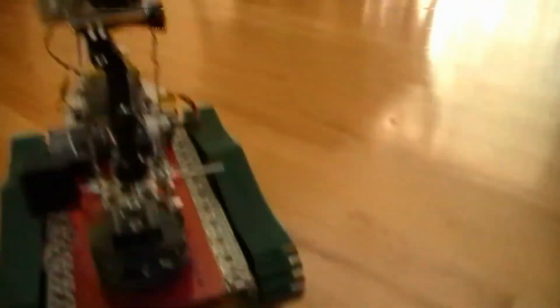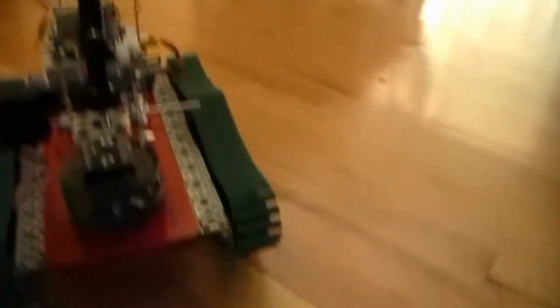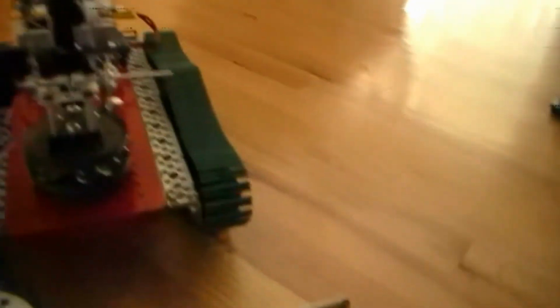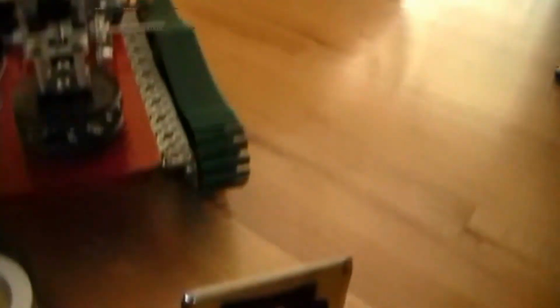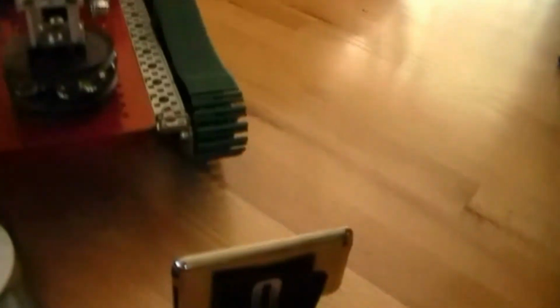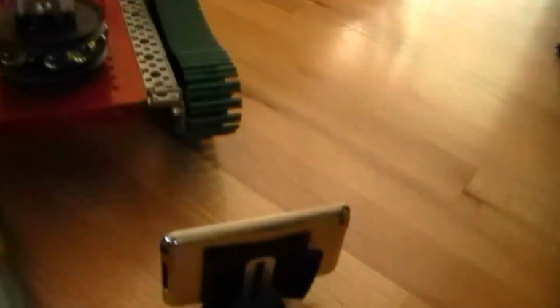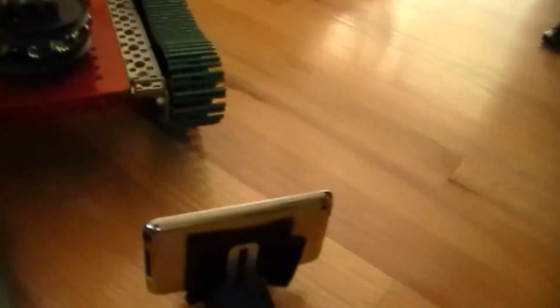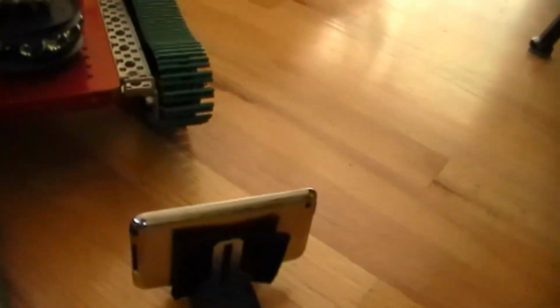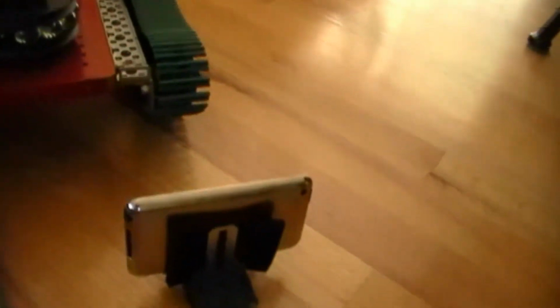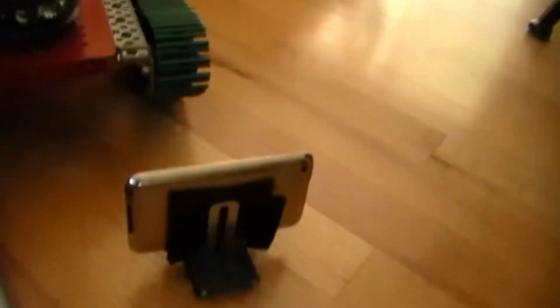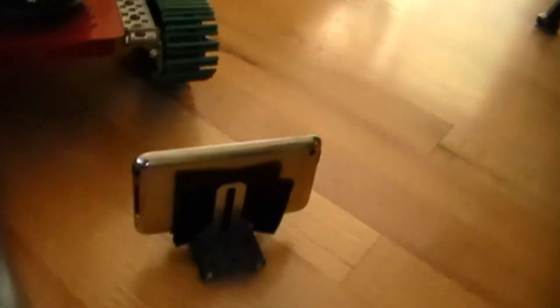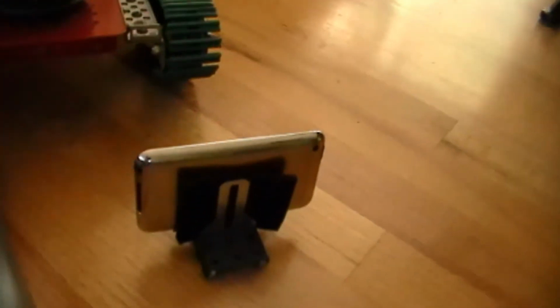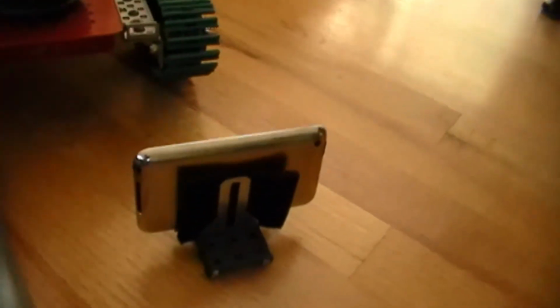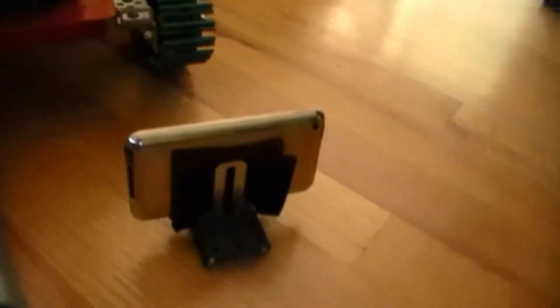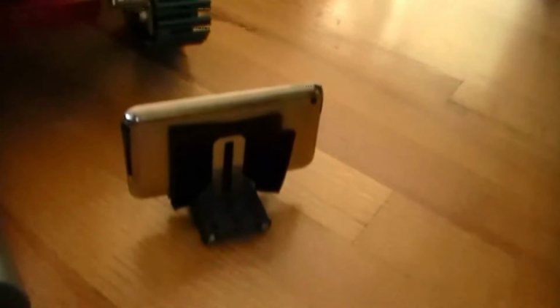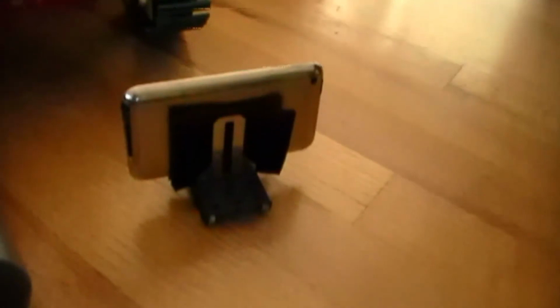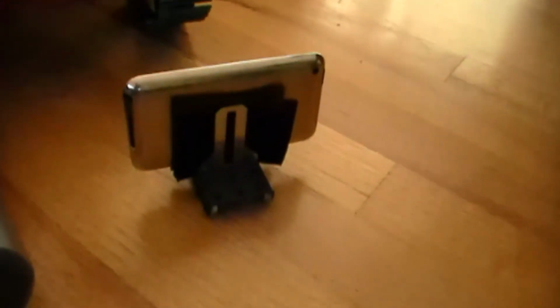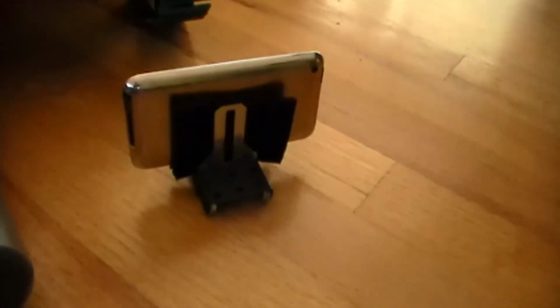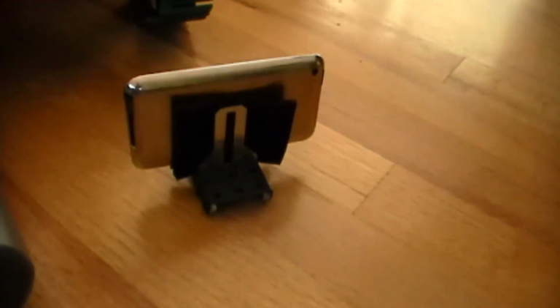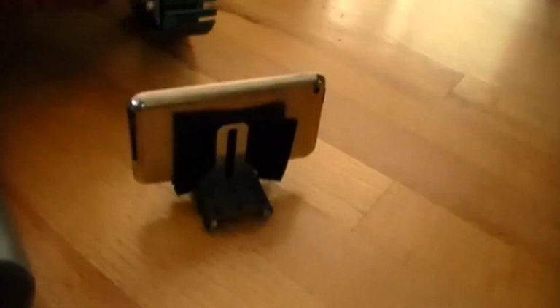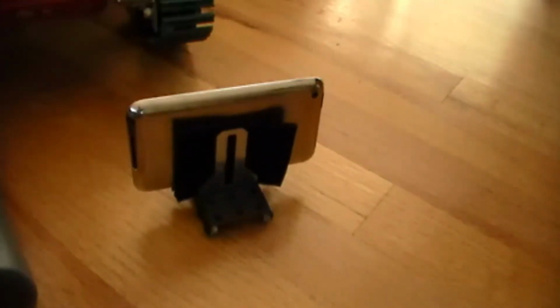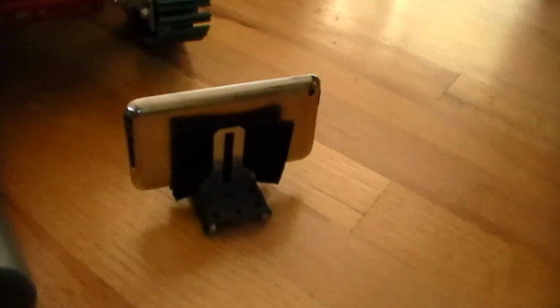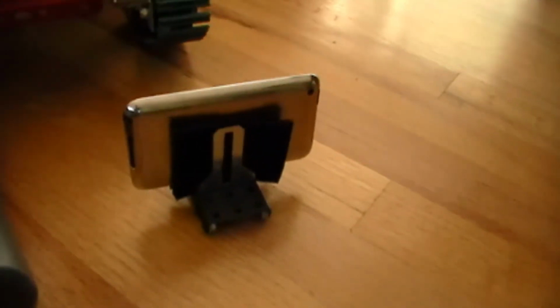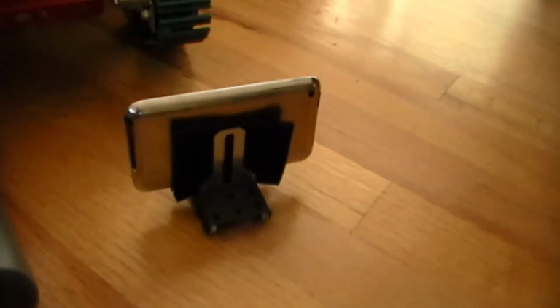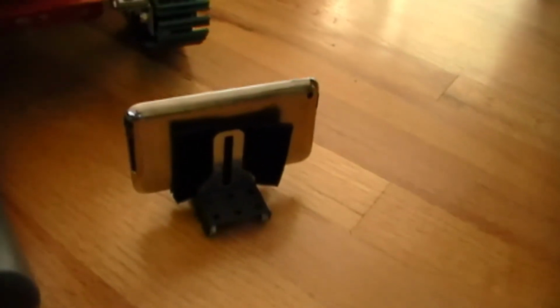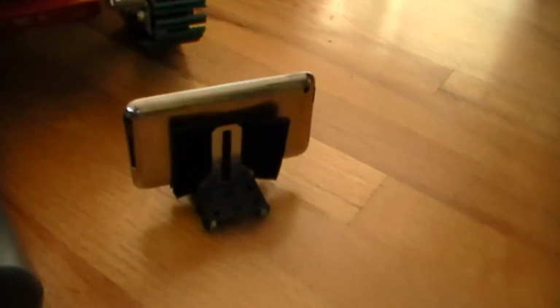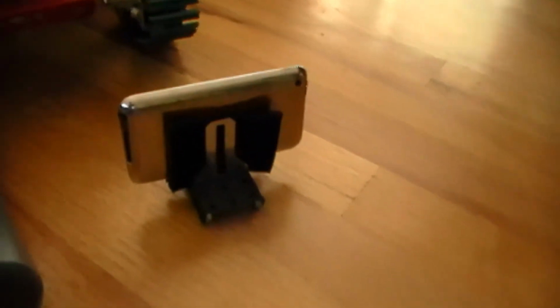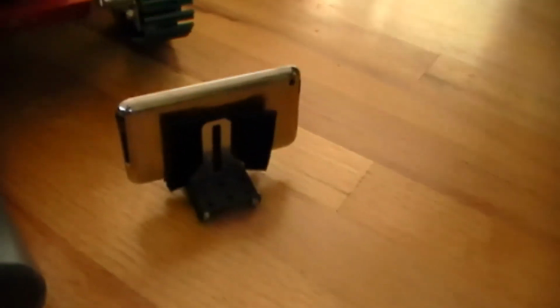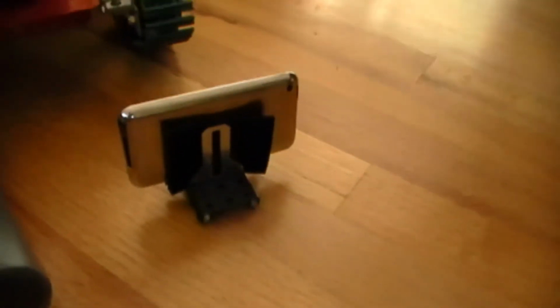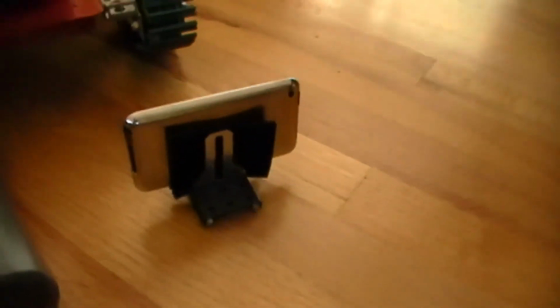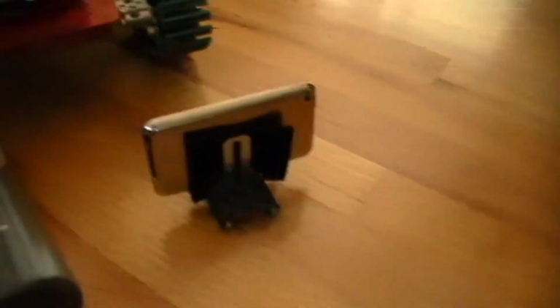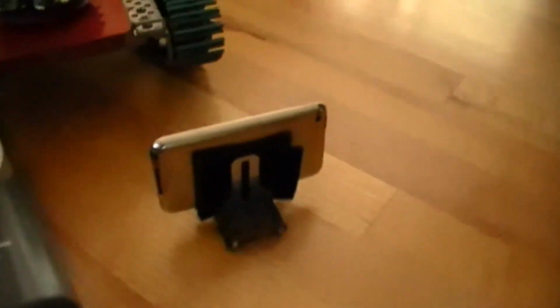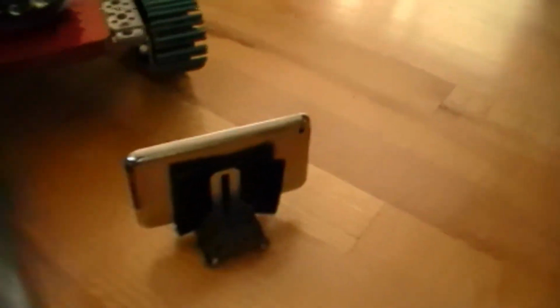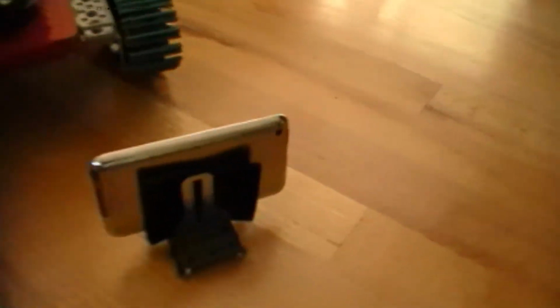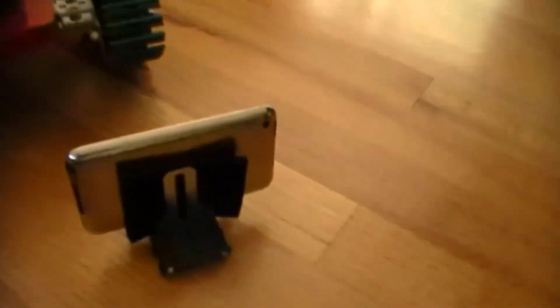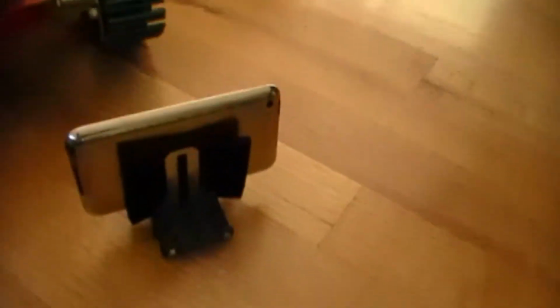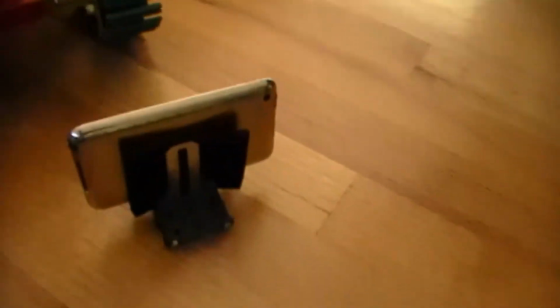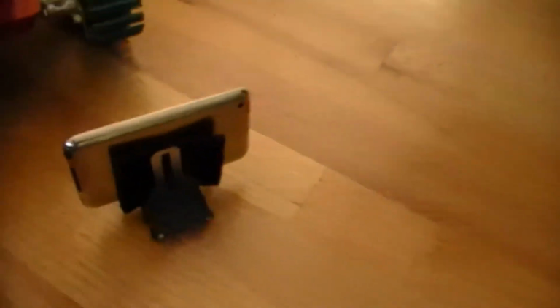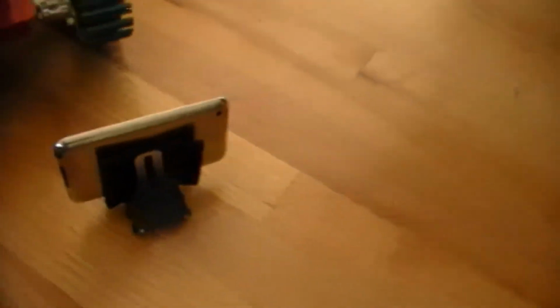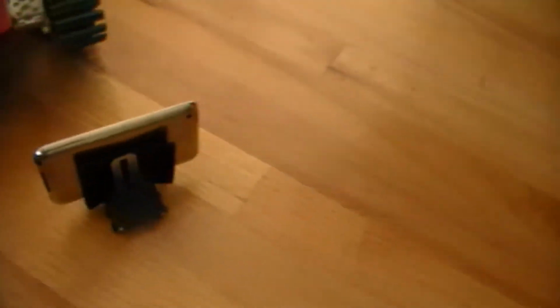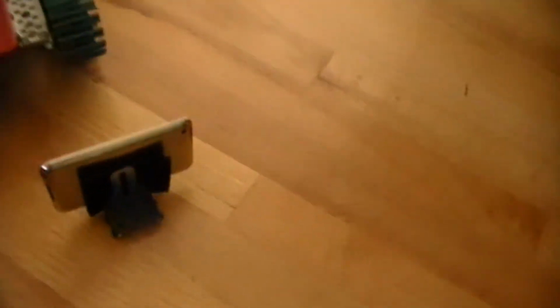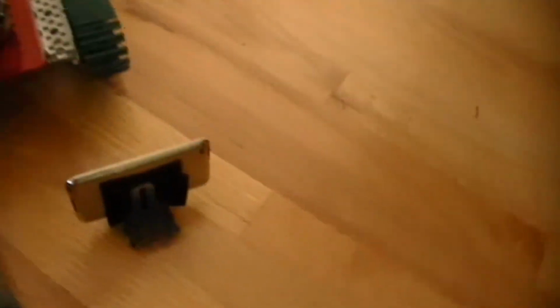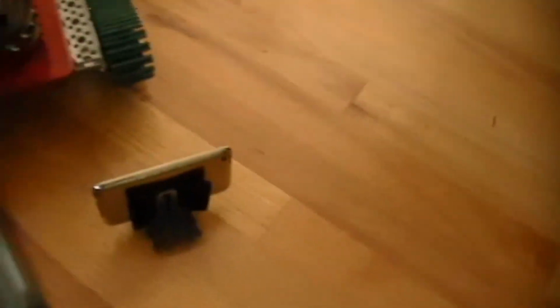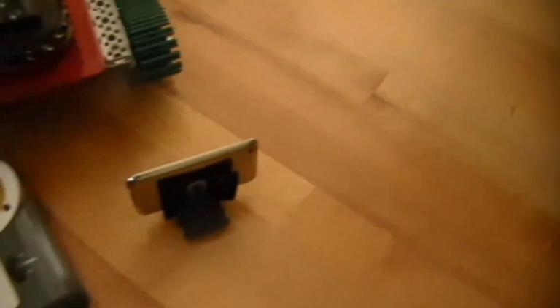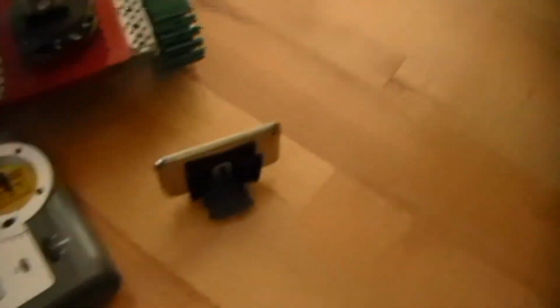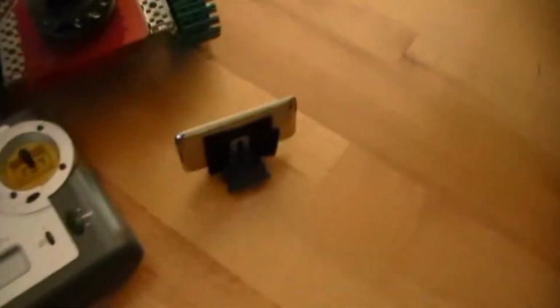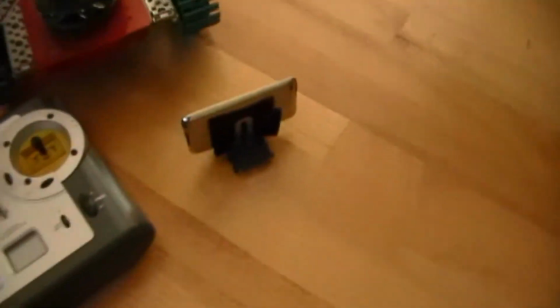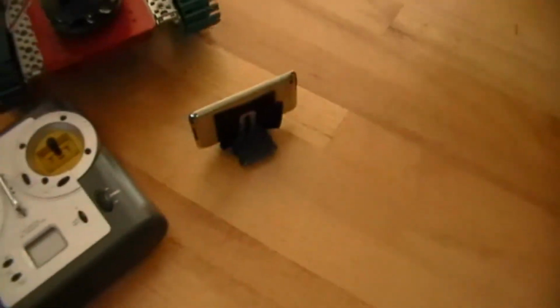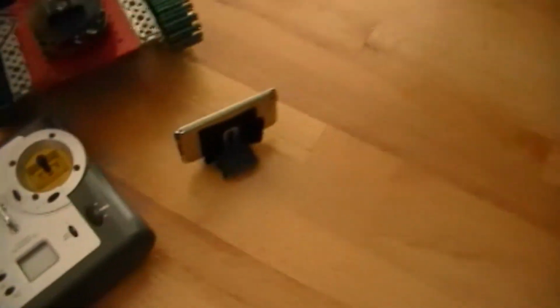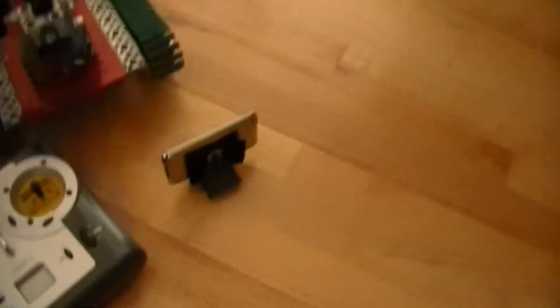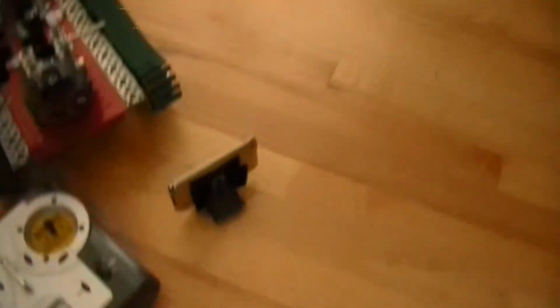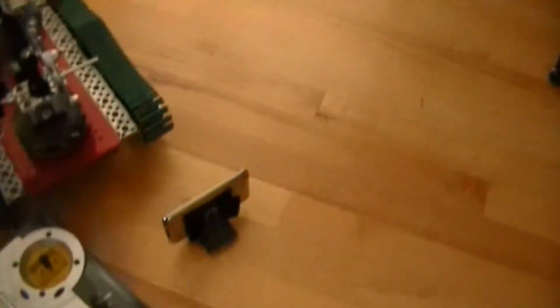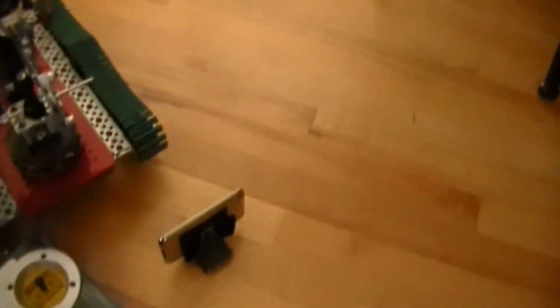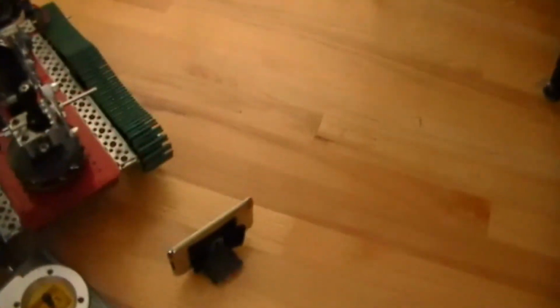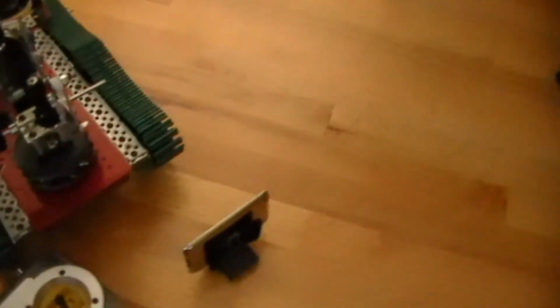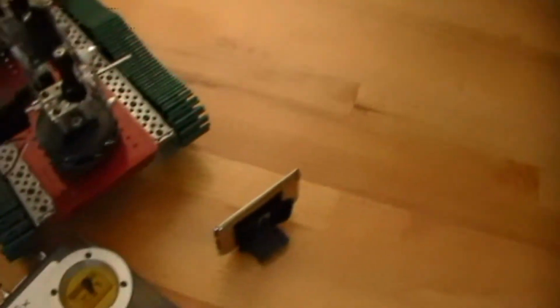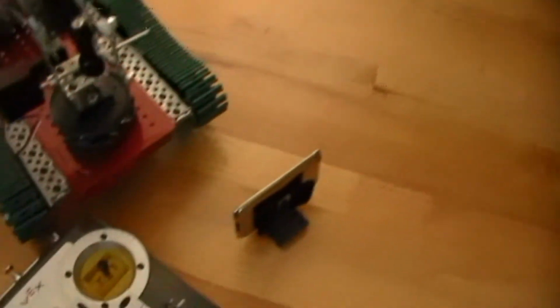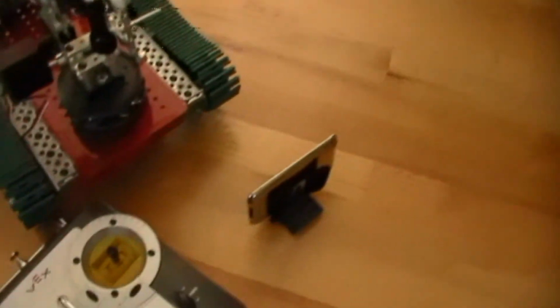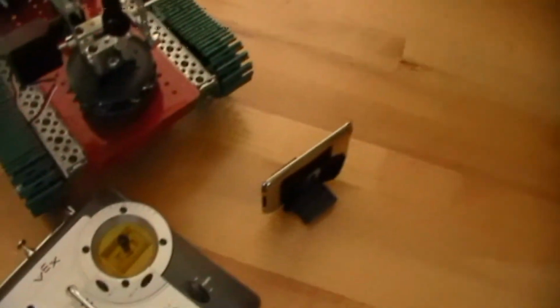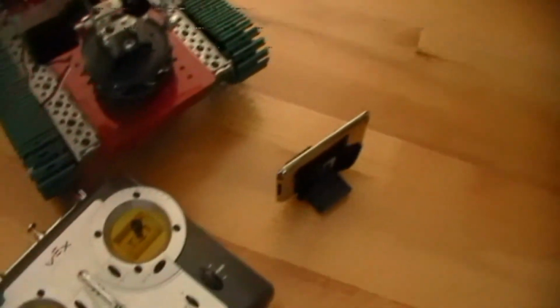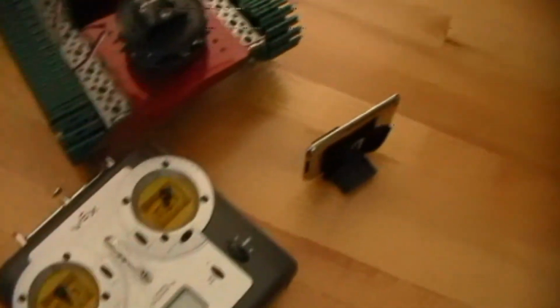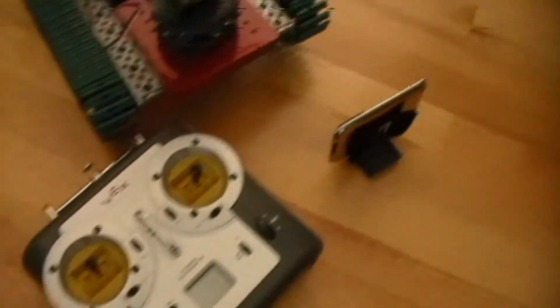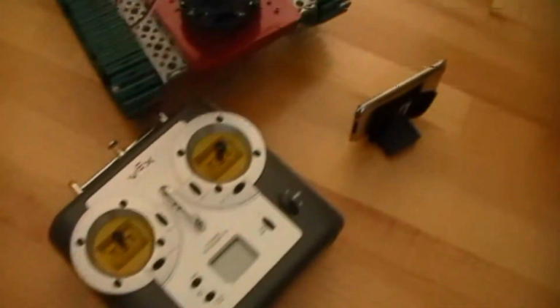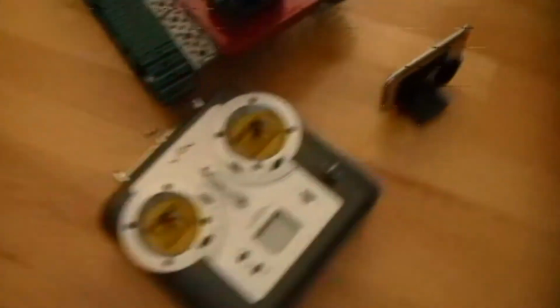I also made a mount for my iPod so that can stay on there. Just not great quality, but it can transmit via Skype.